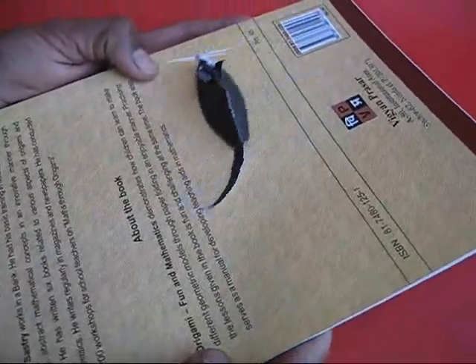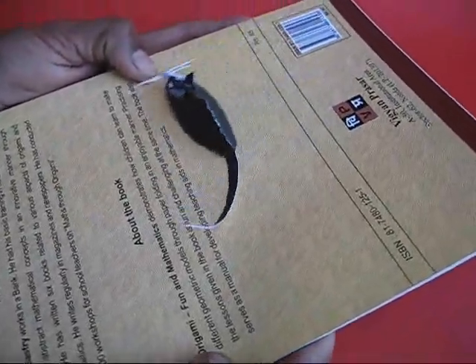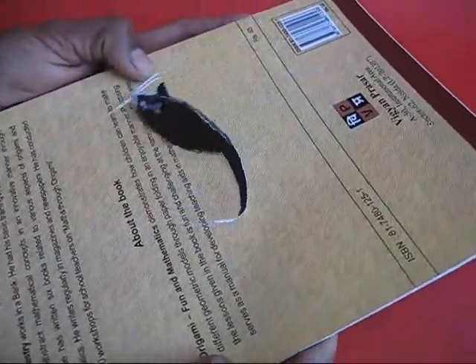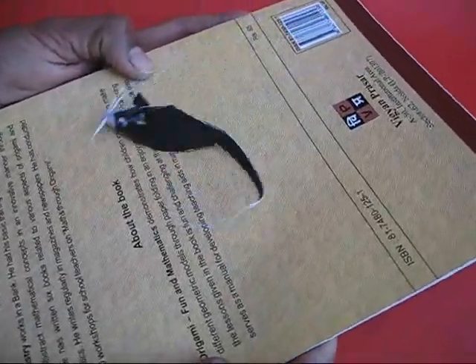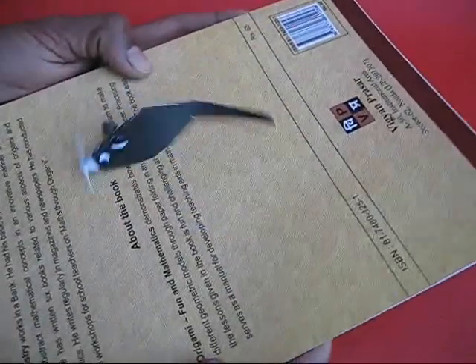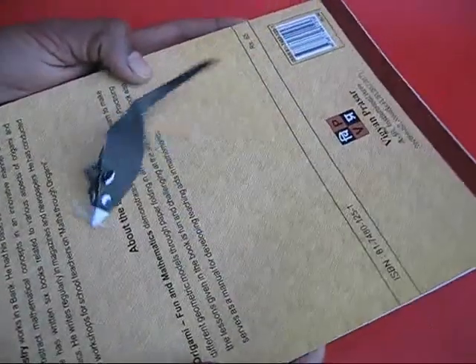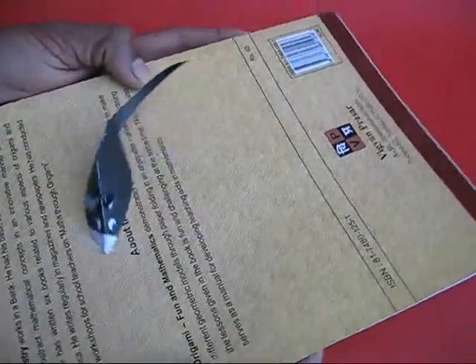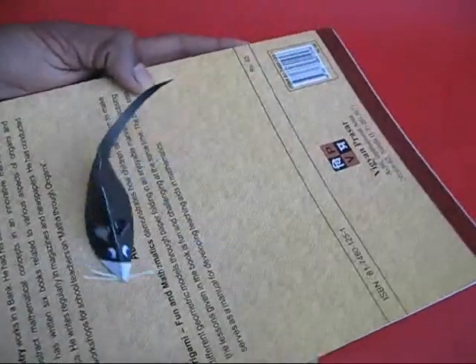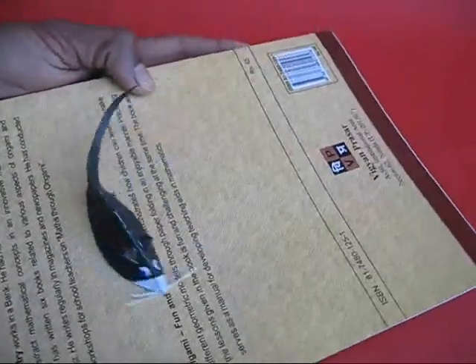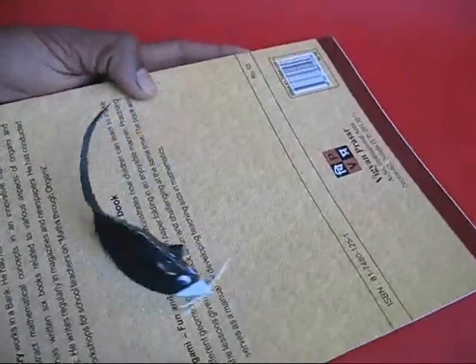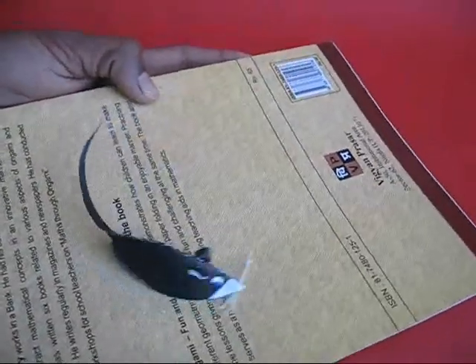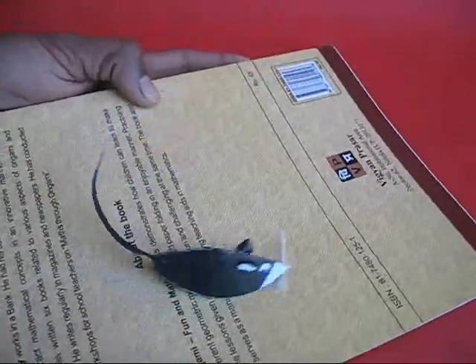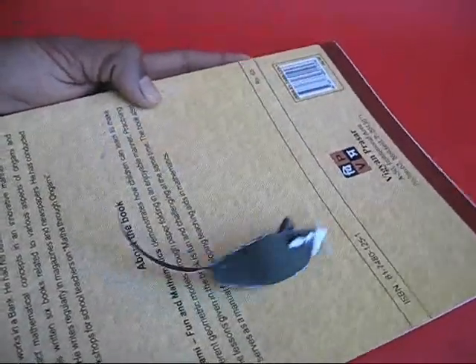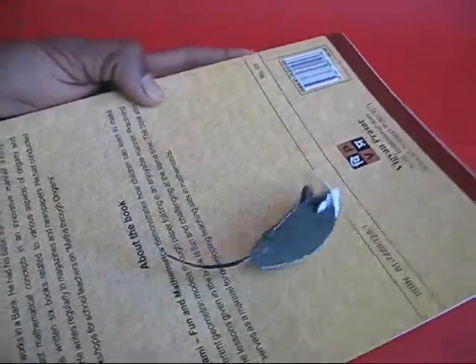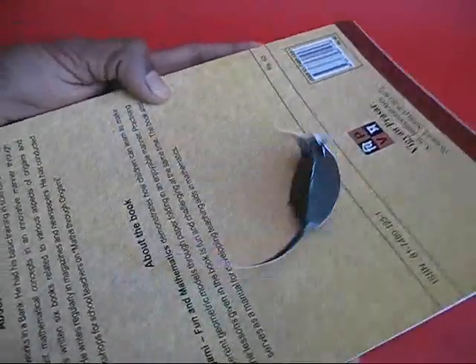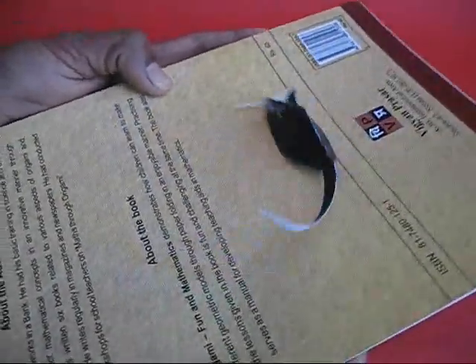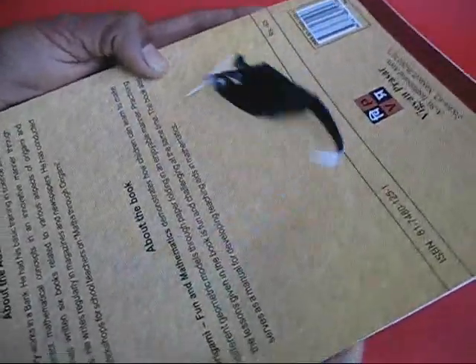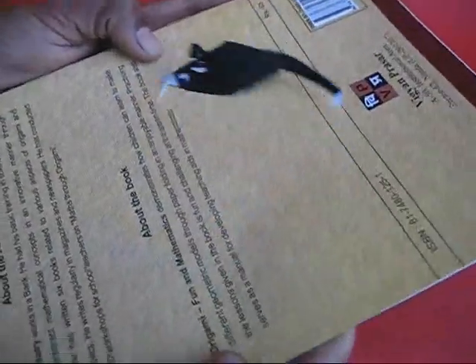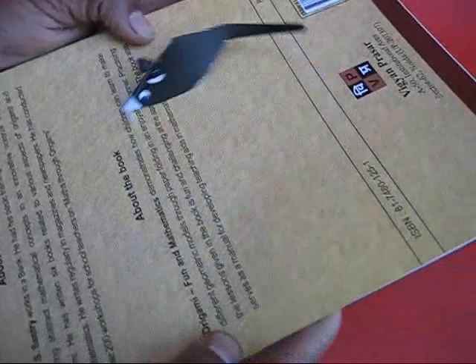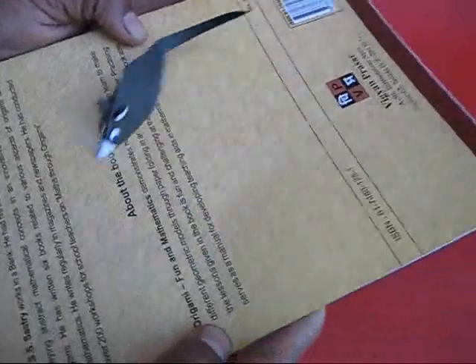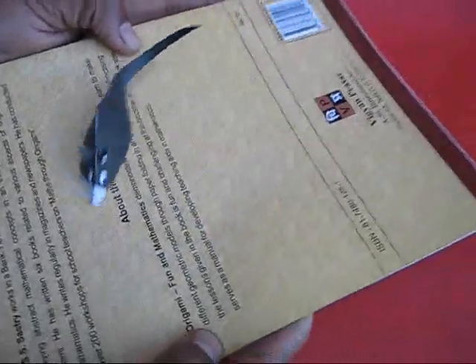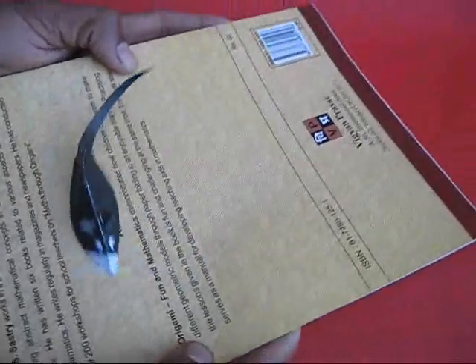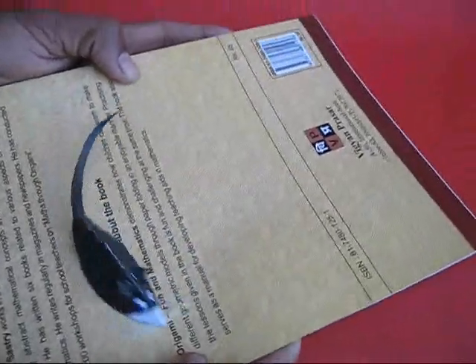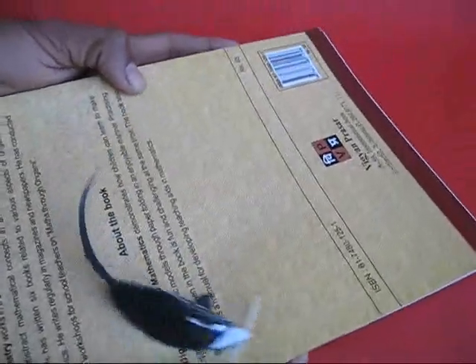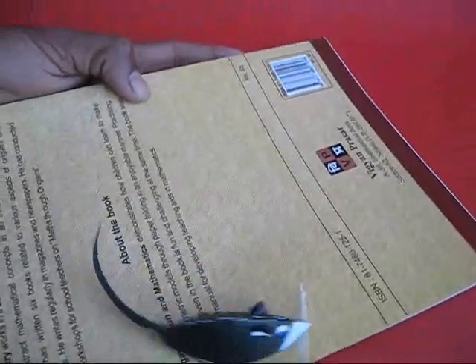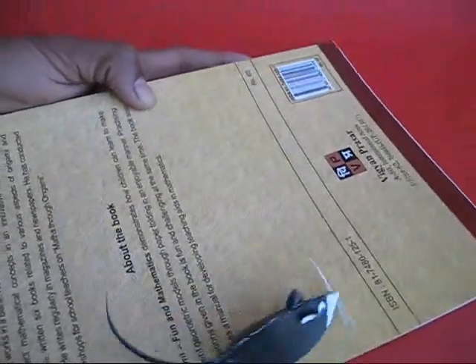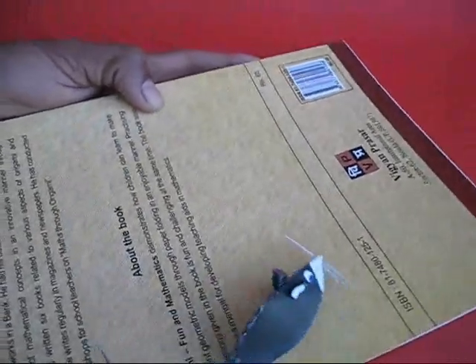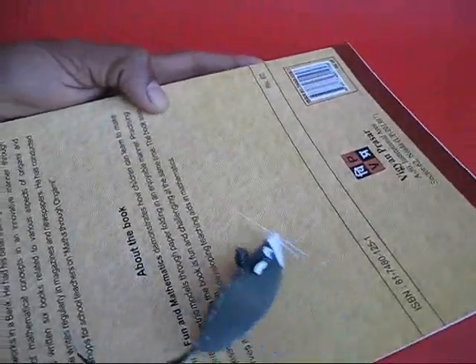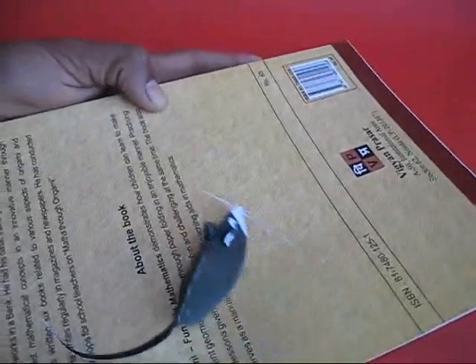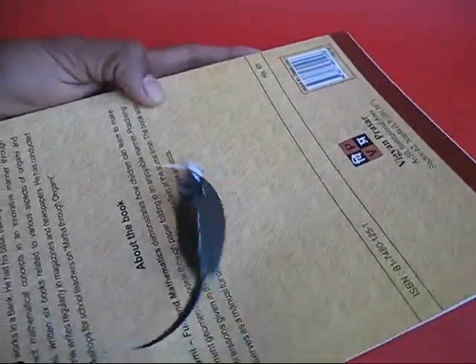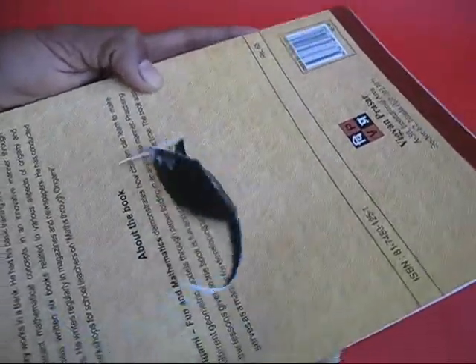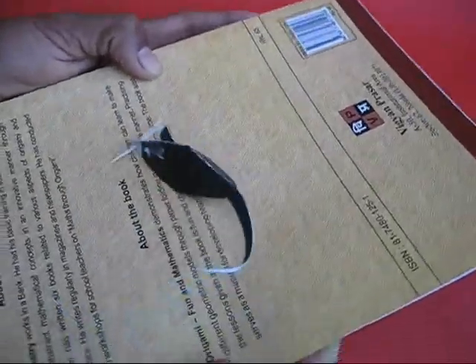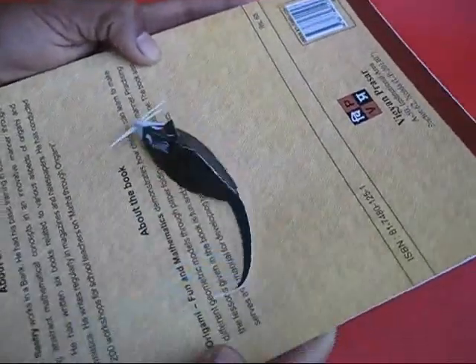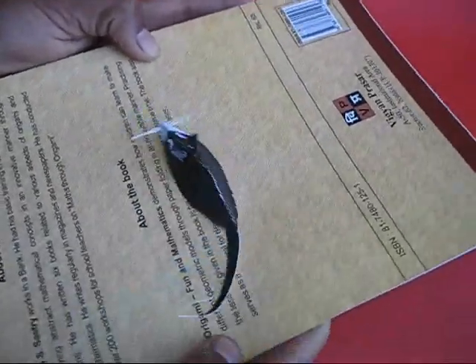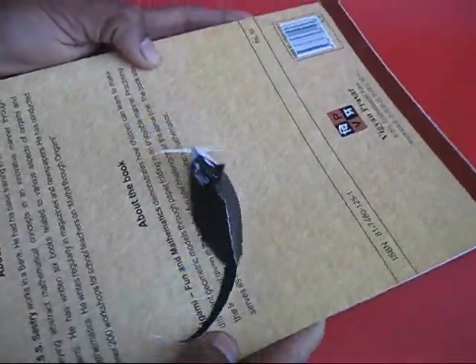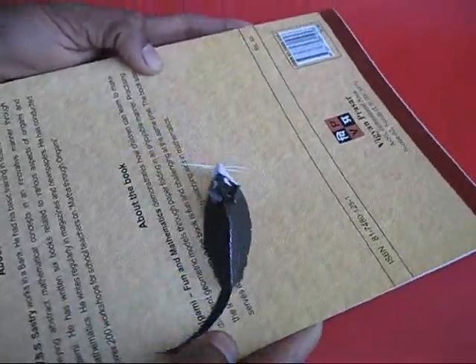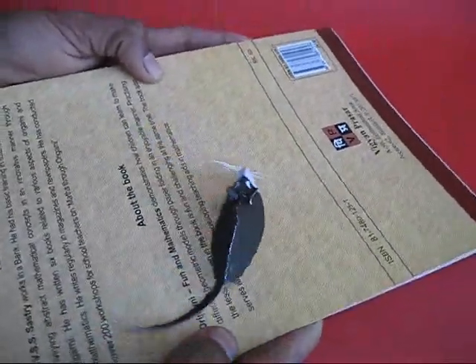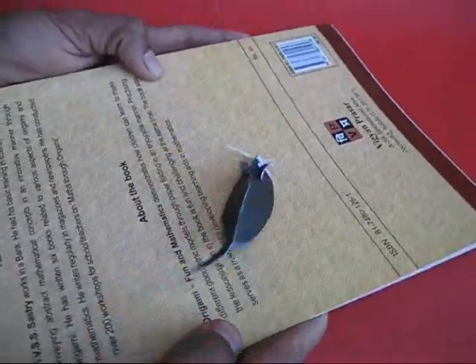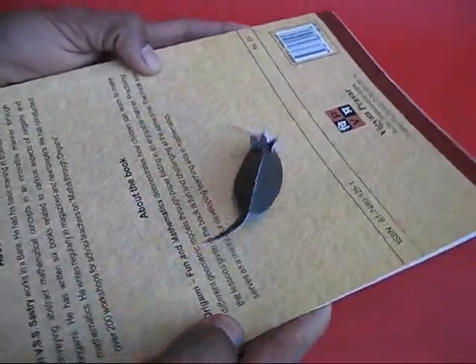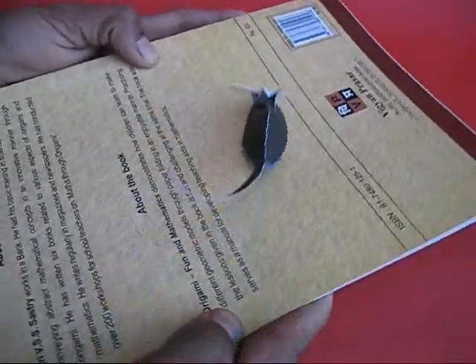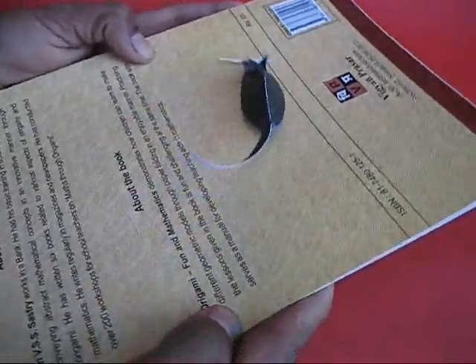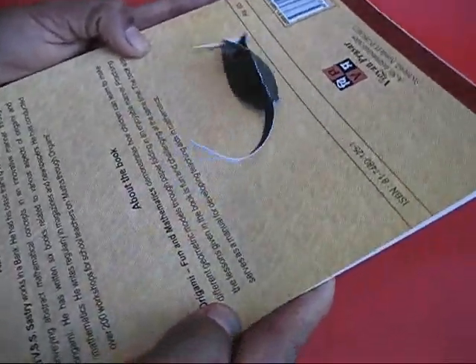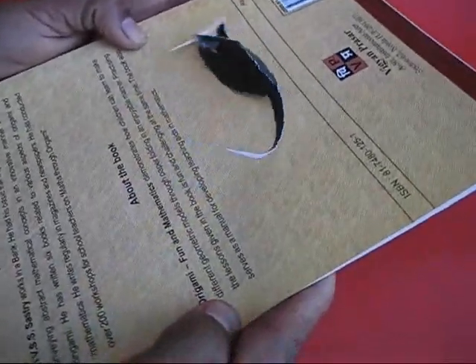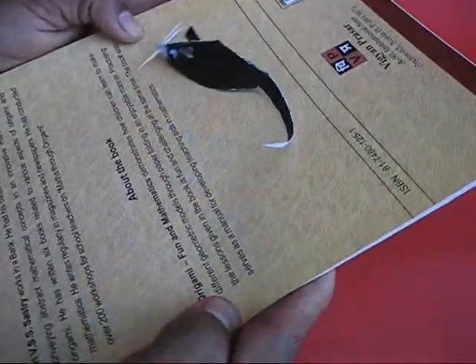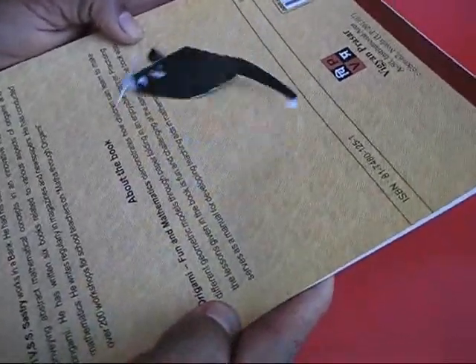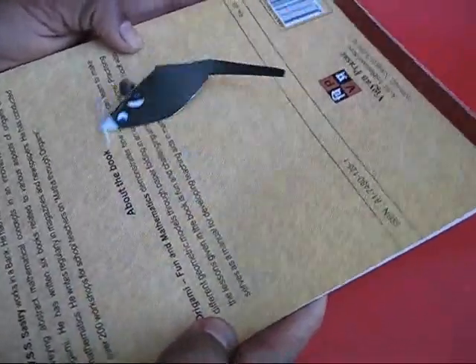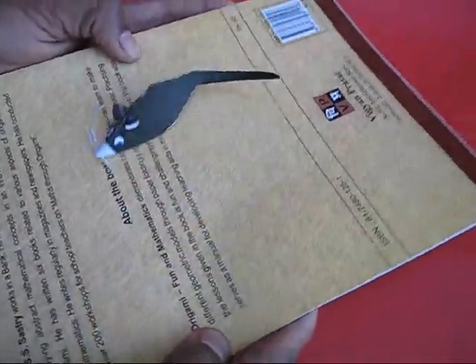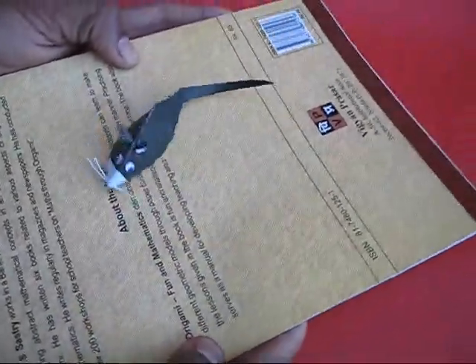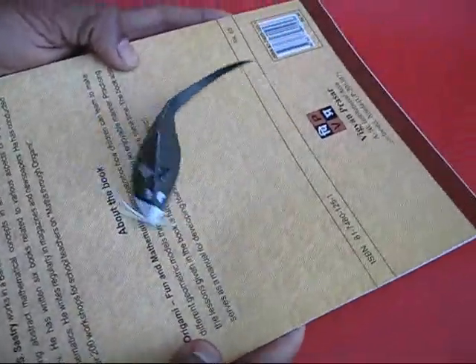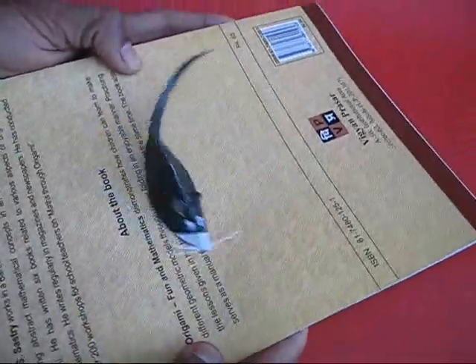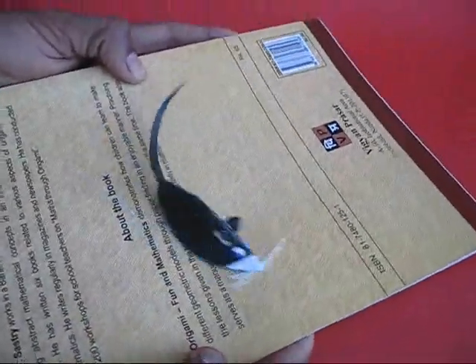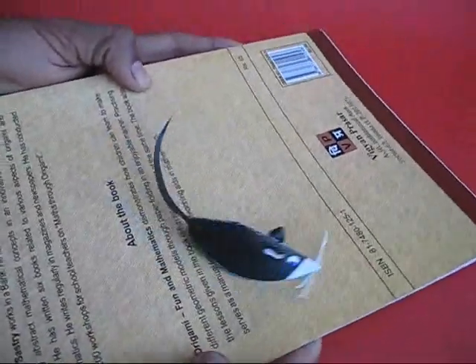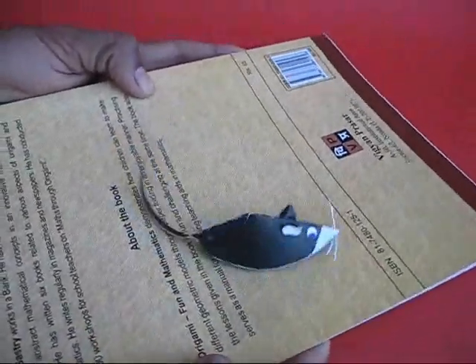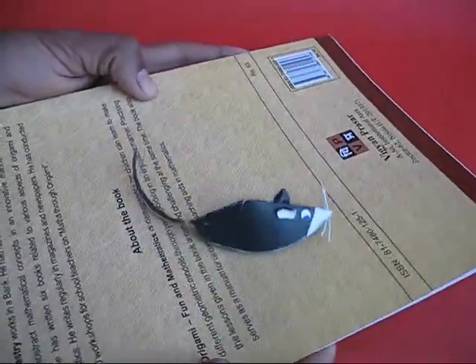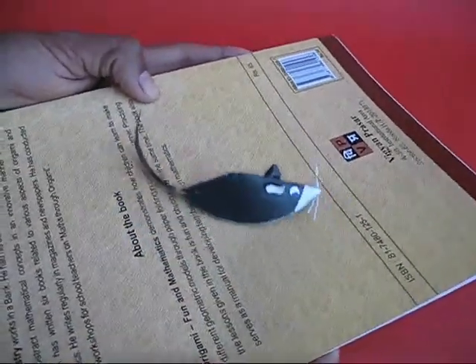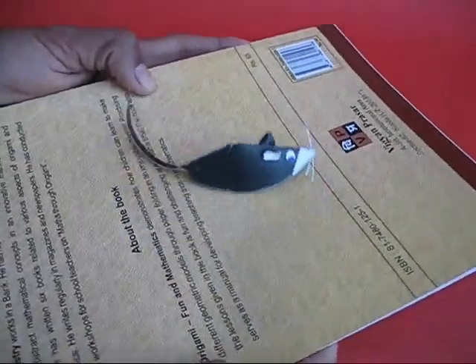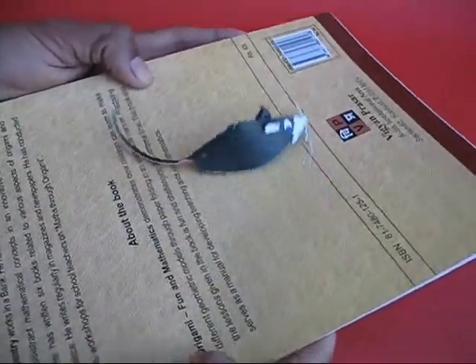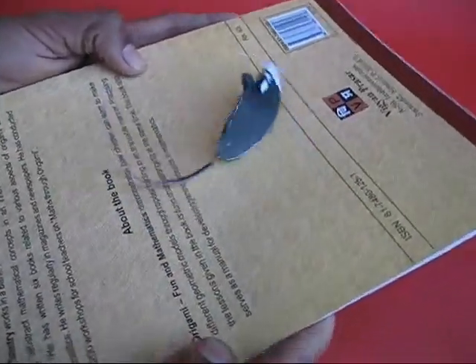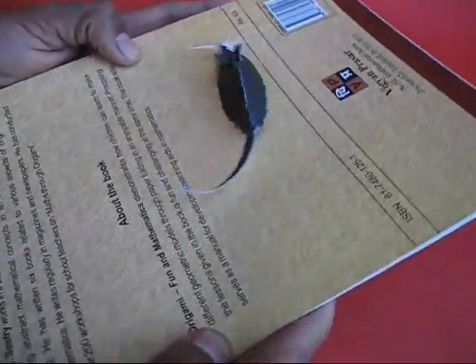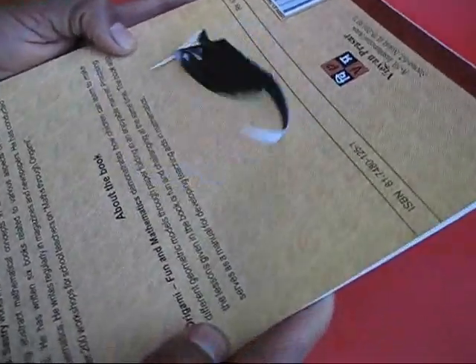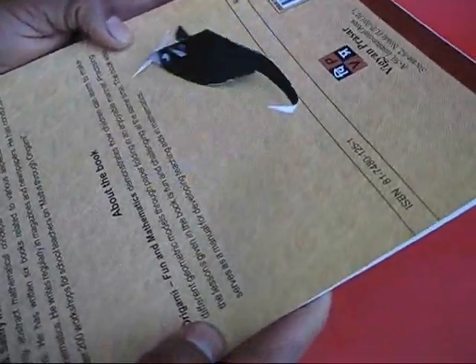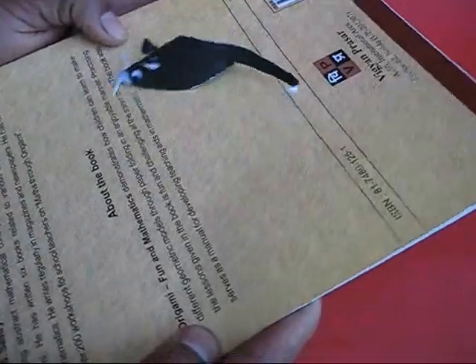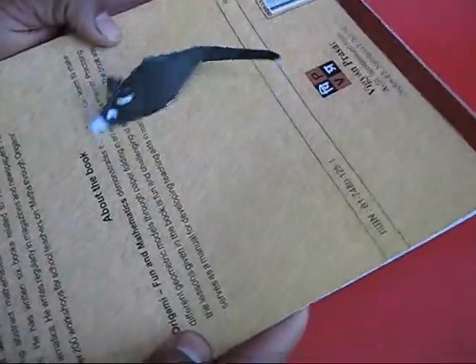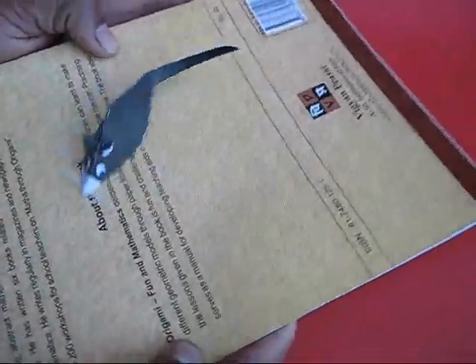What a delightful toy. With a small card sheet and a marble you can make such a dynamic and beautiful toy.